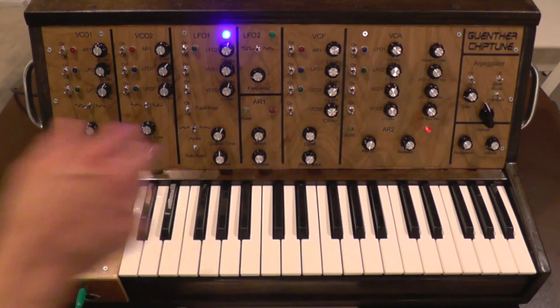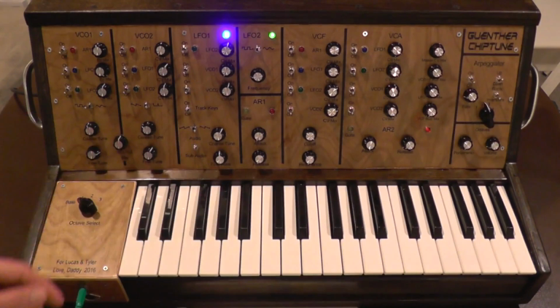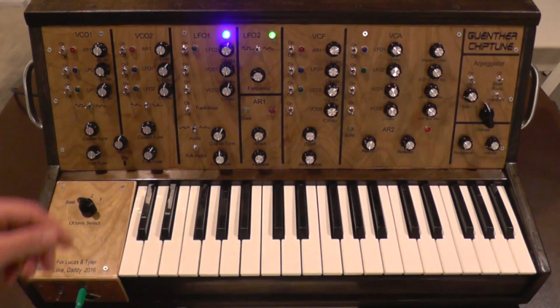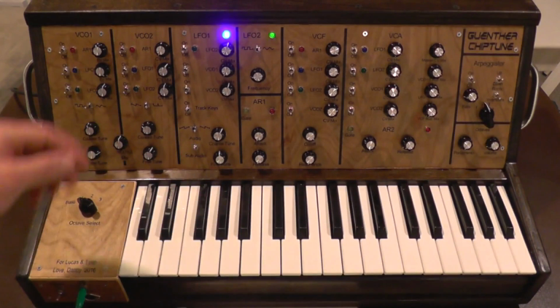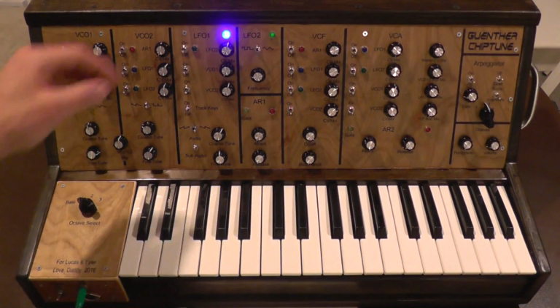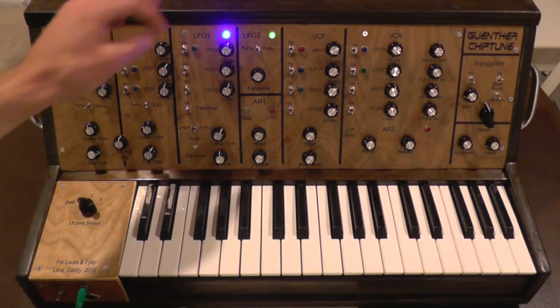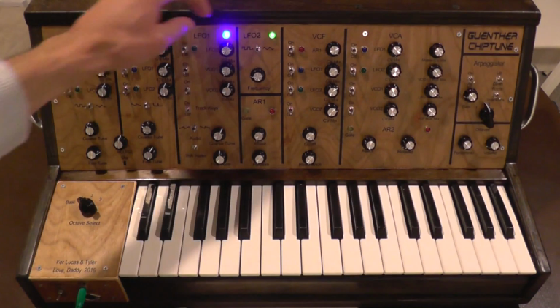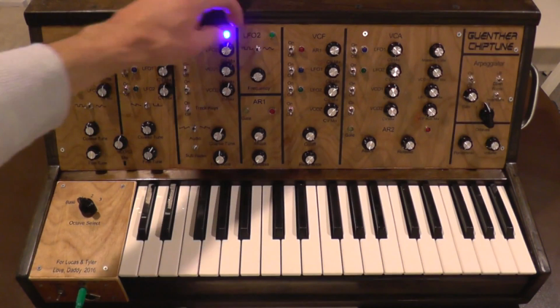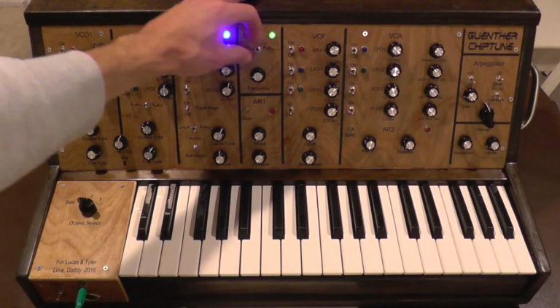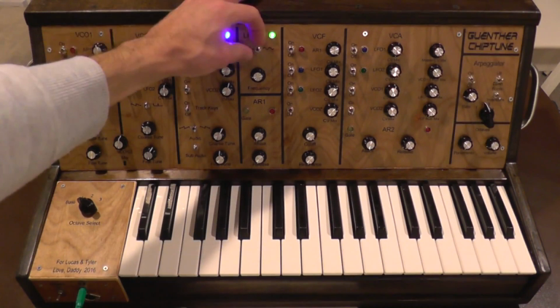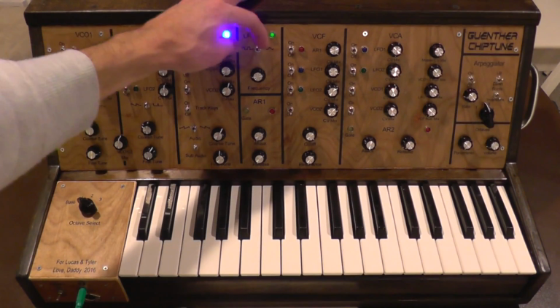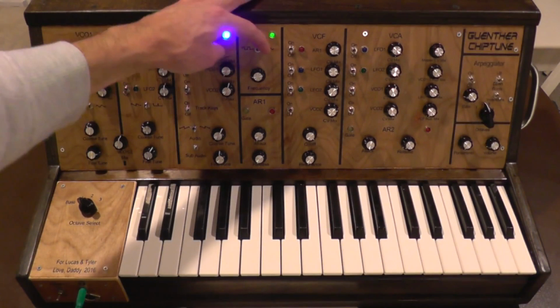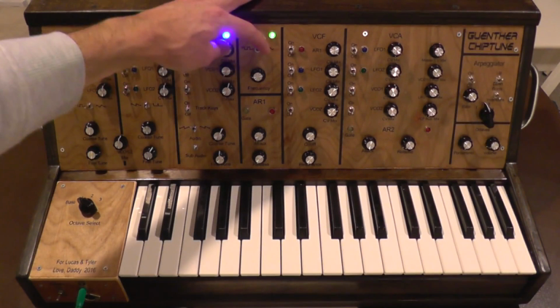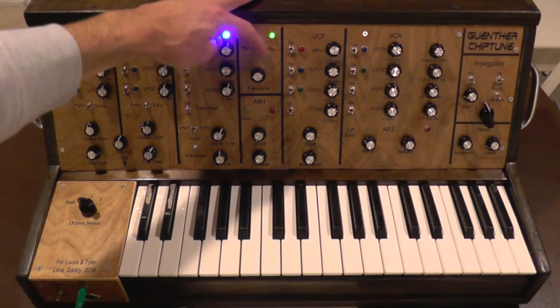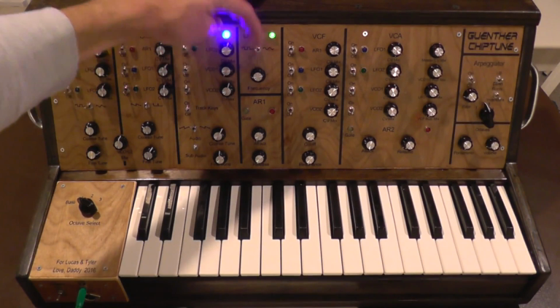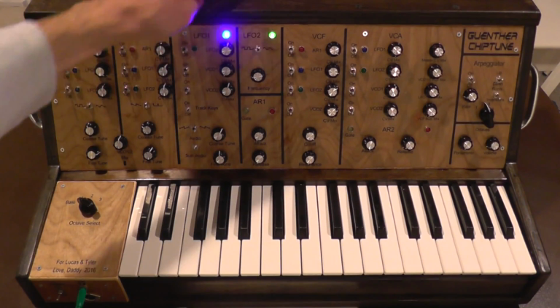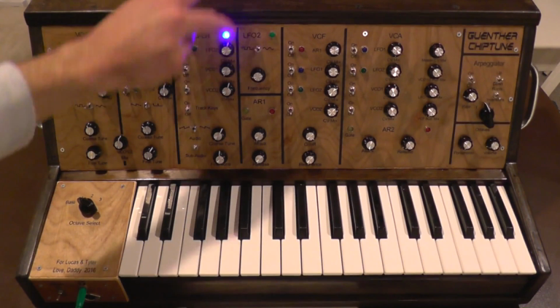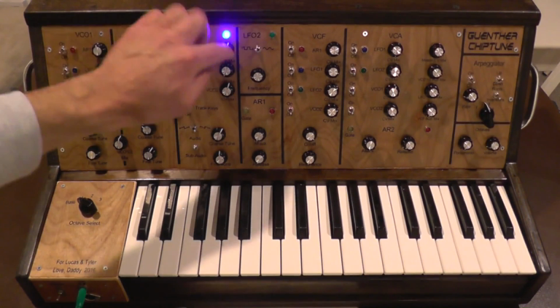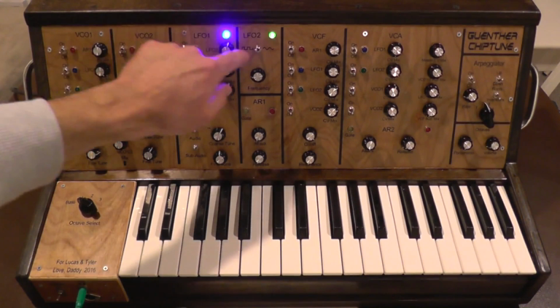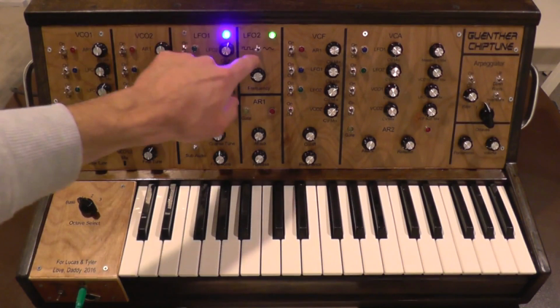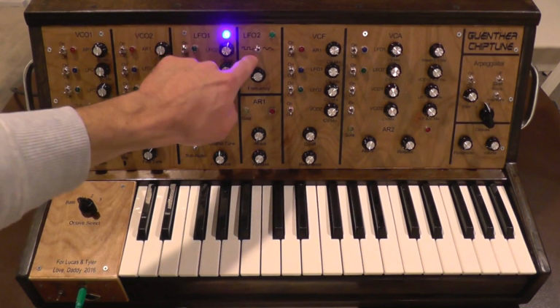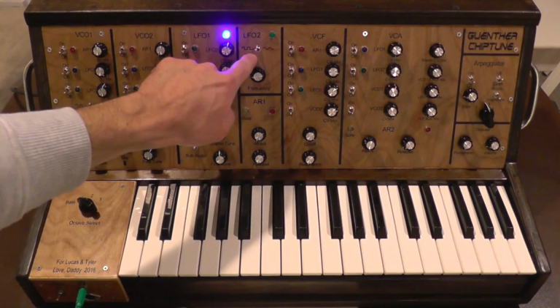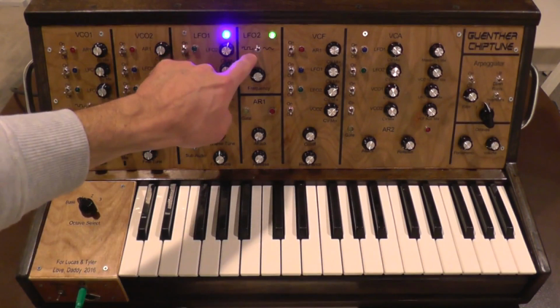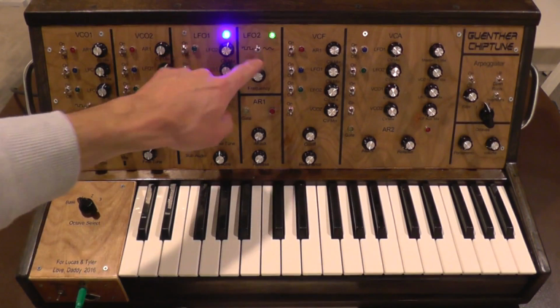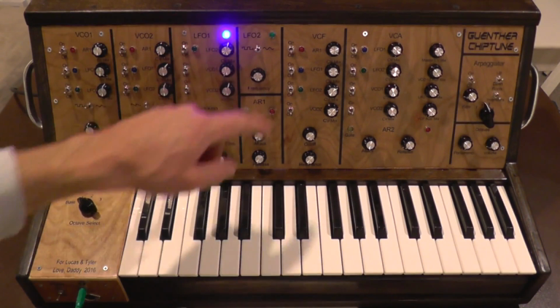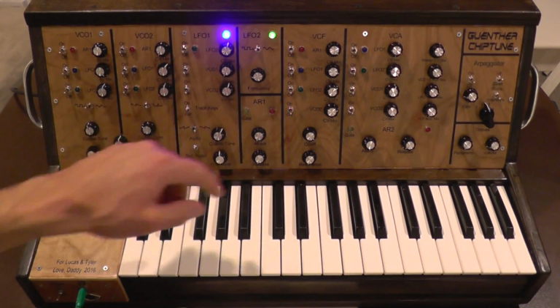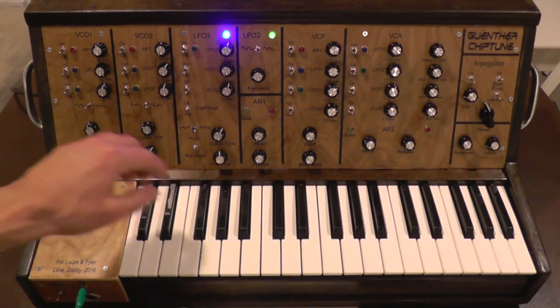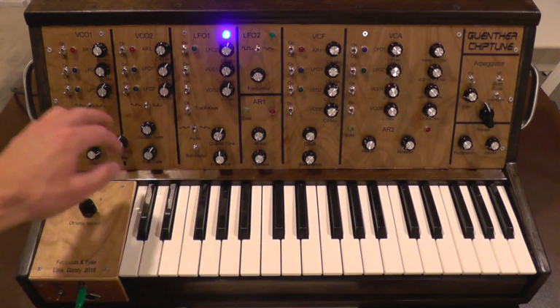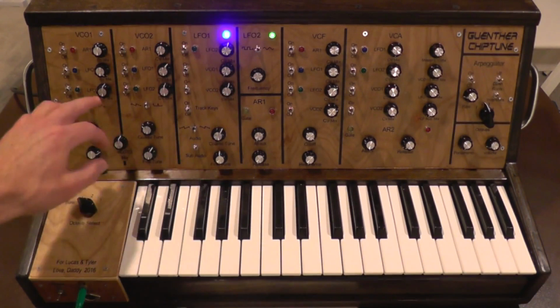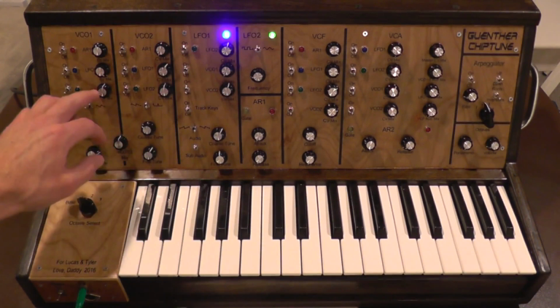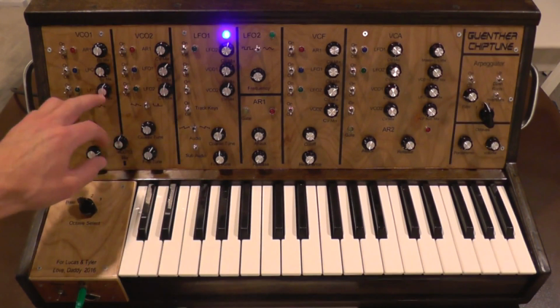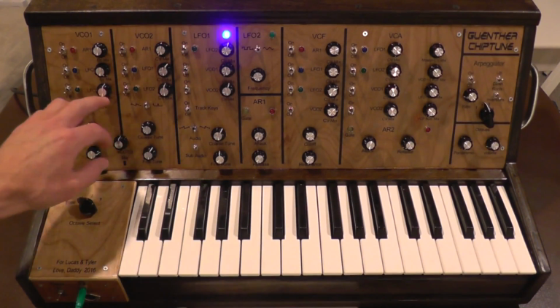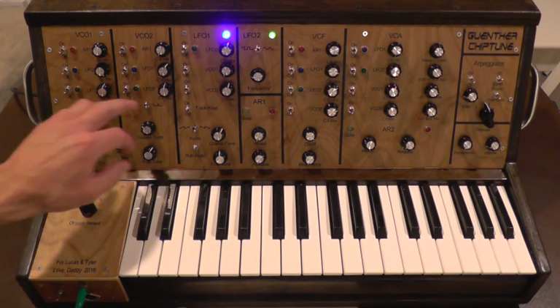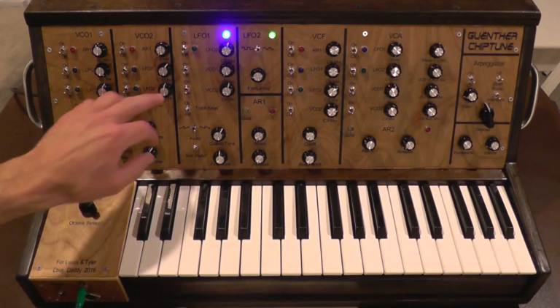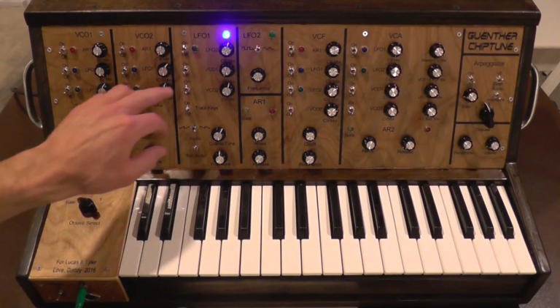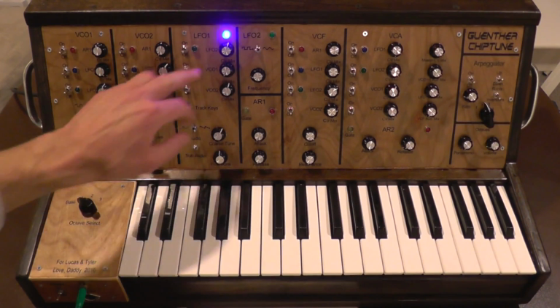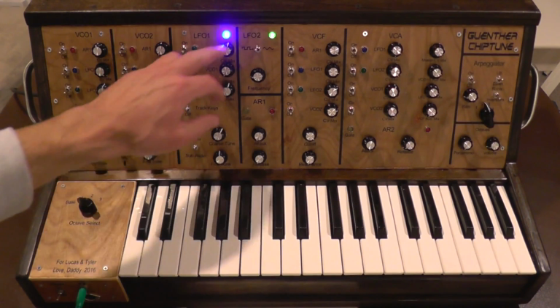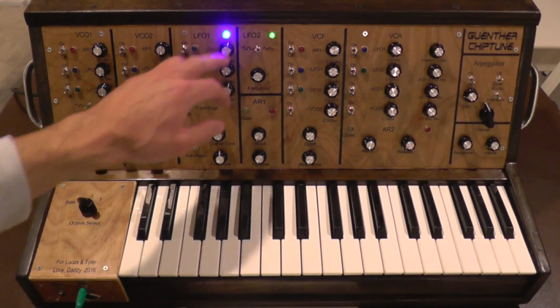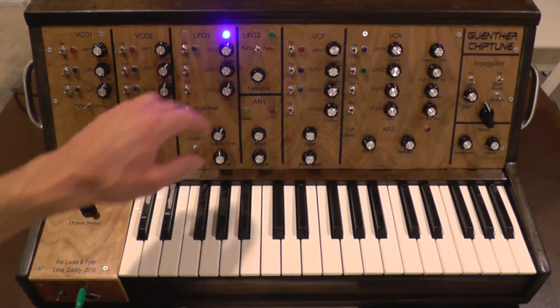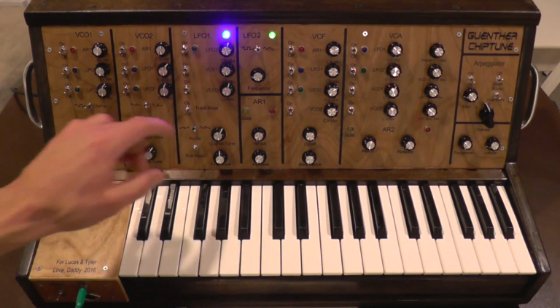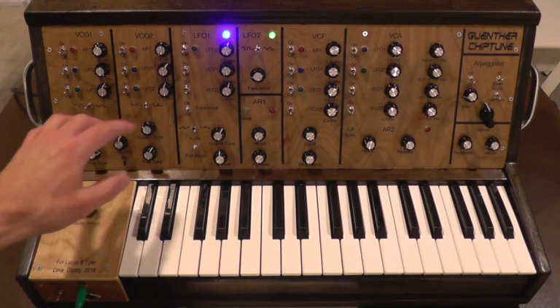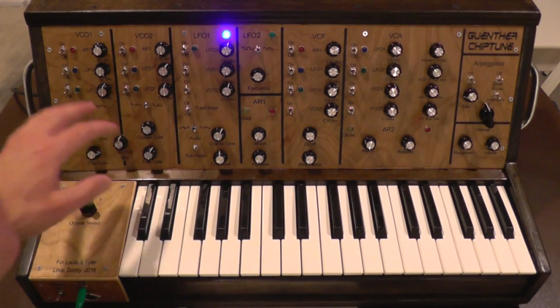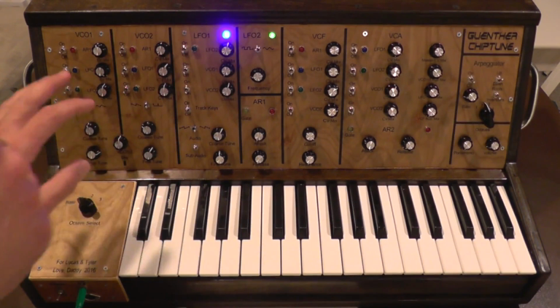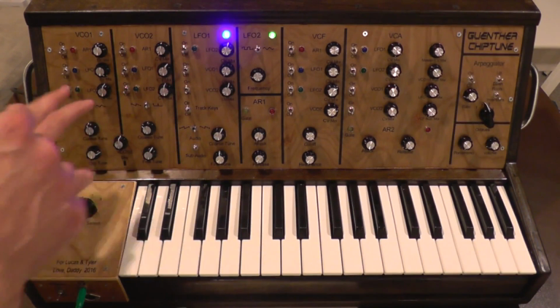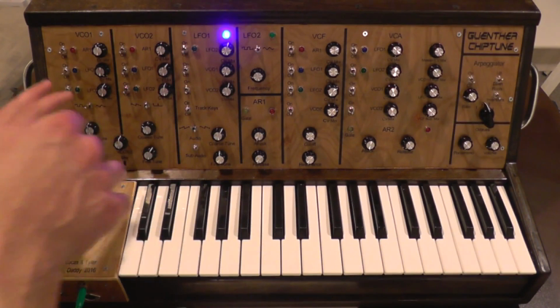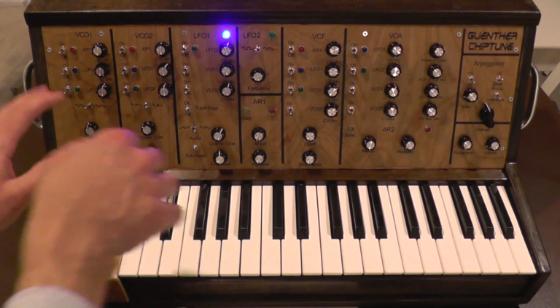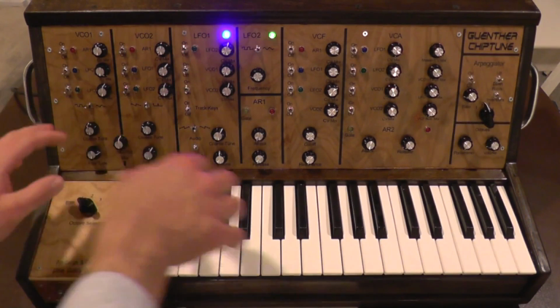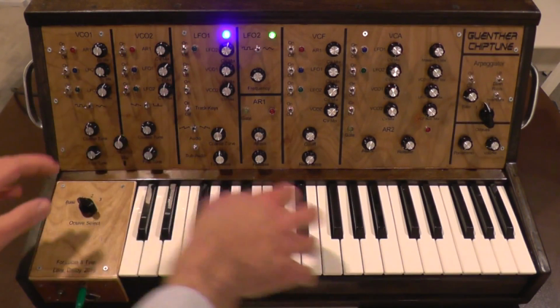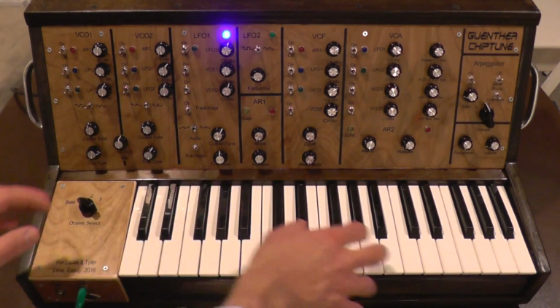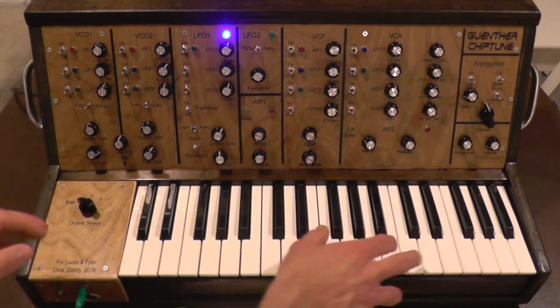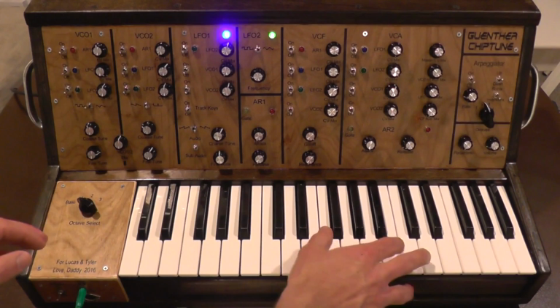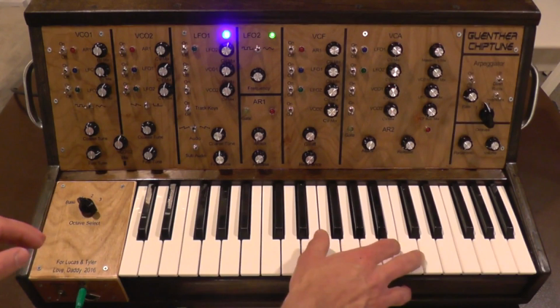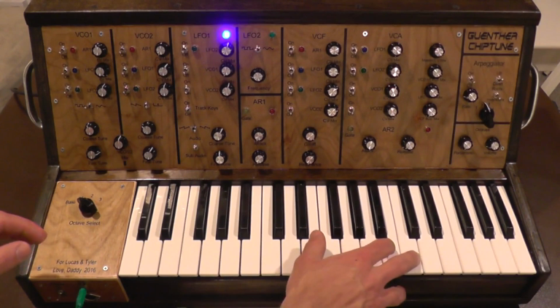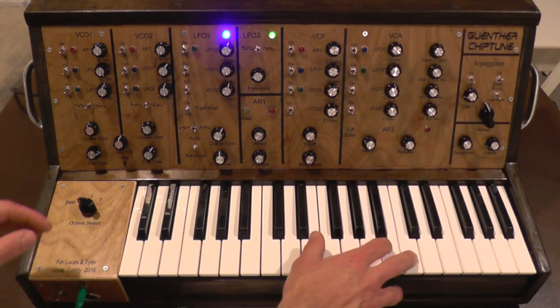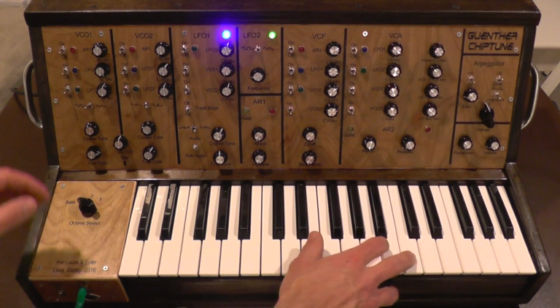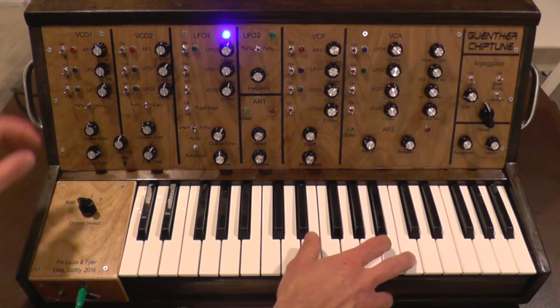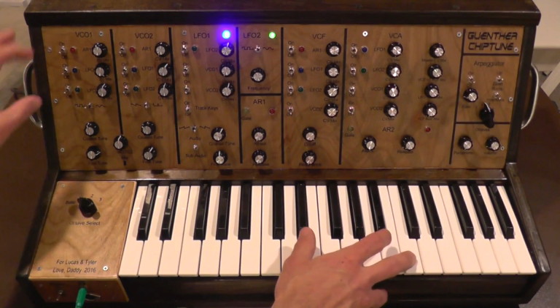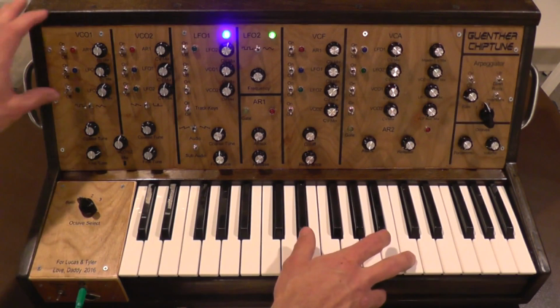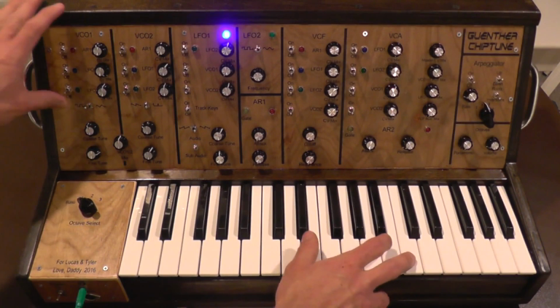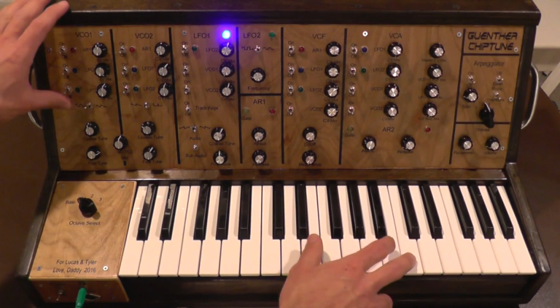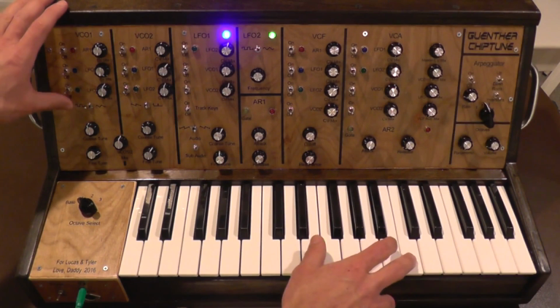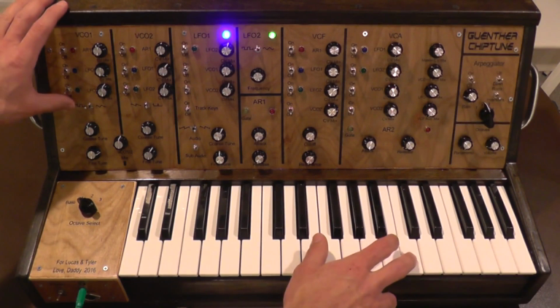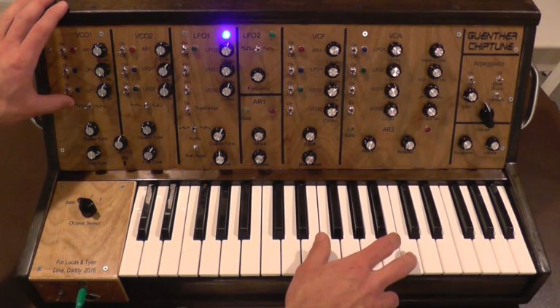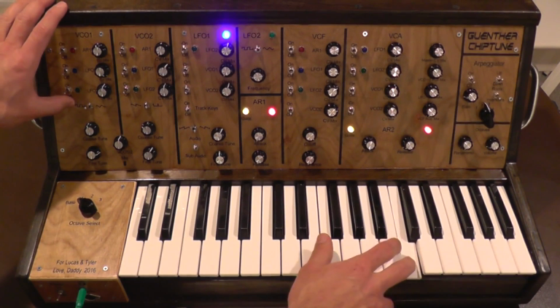You can see what that's doing. And if I change it to the other waveform, I've got these pitched so that it'll be about an octave when they start switching on.